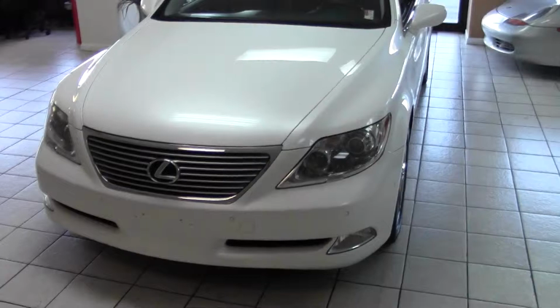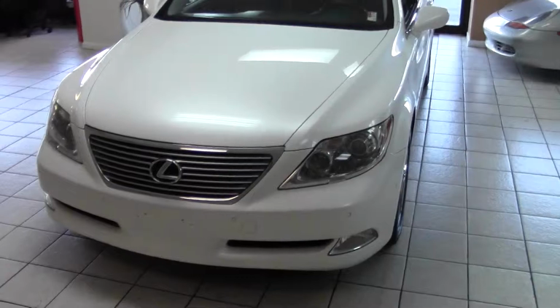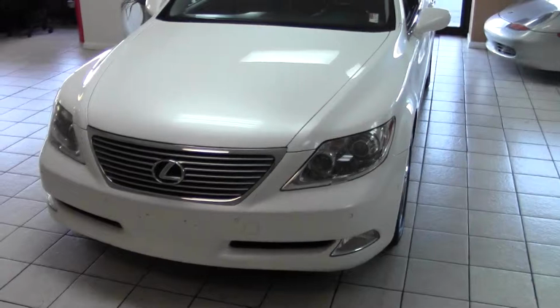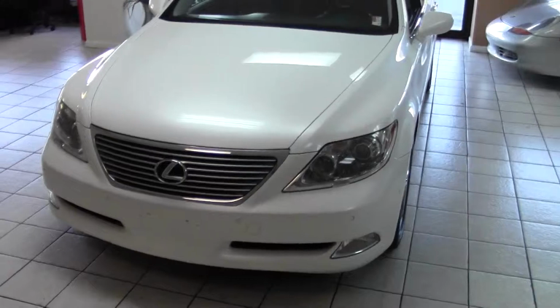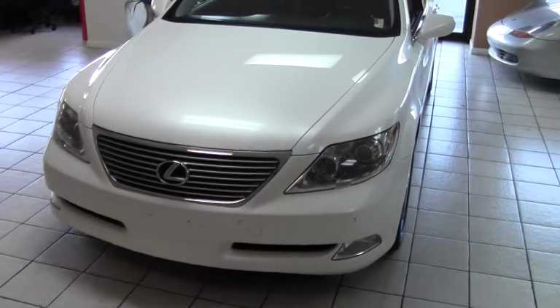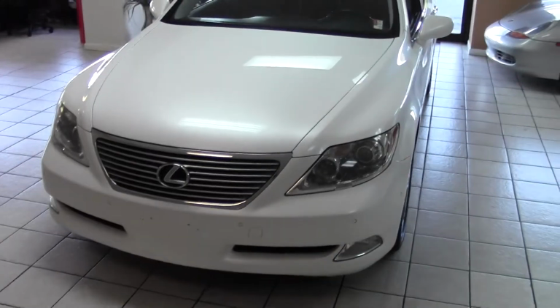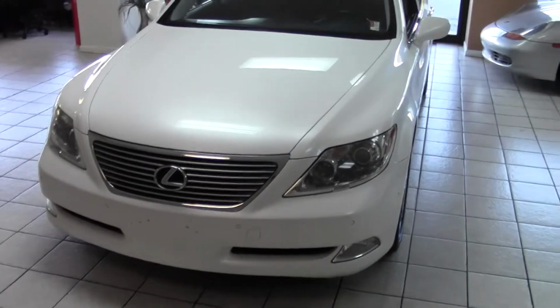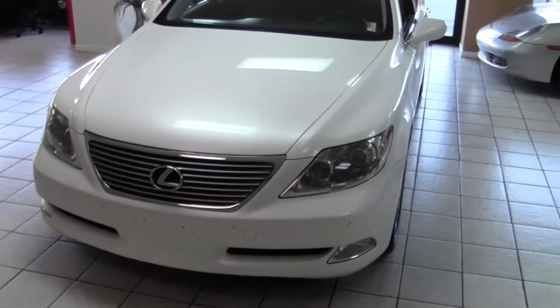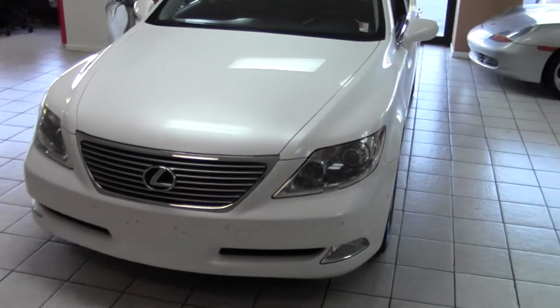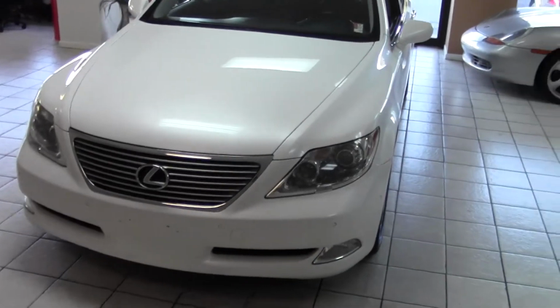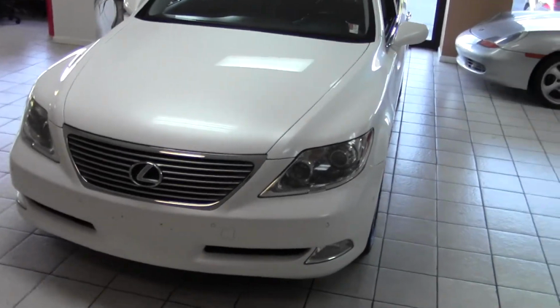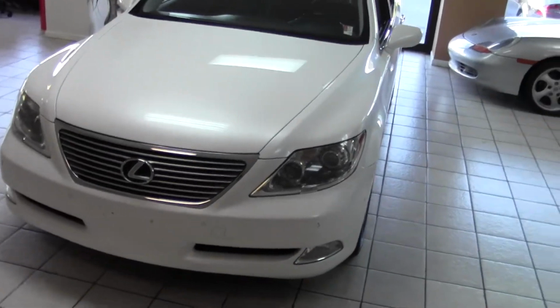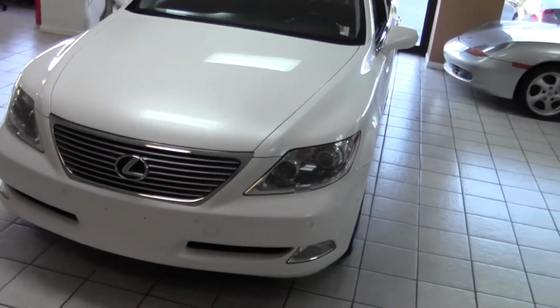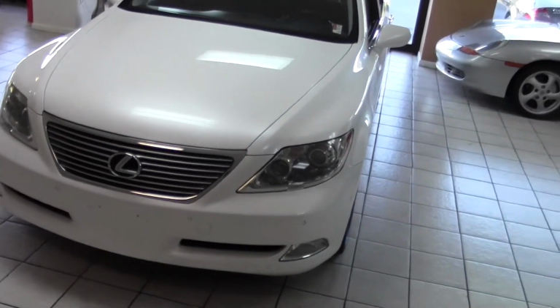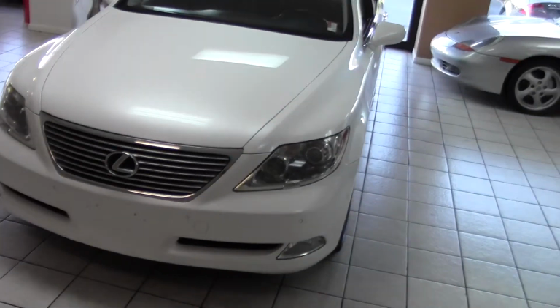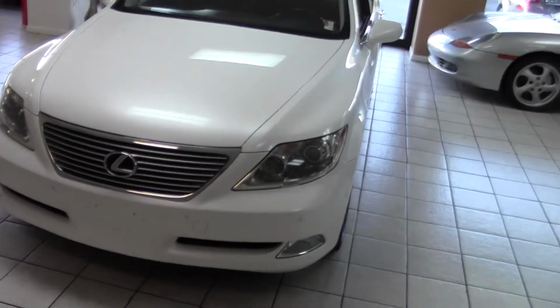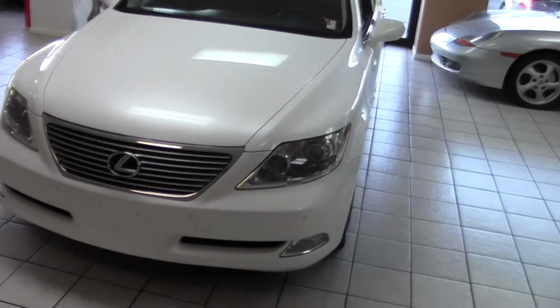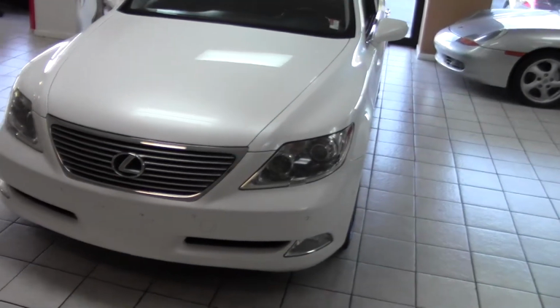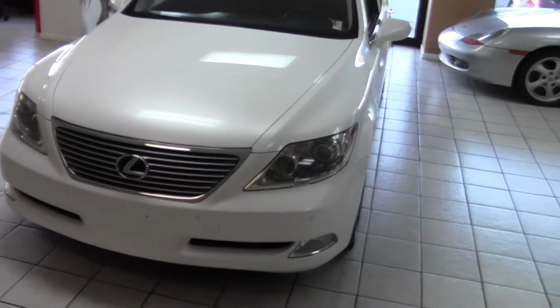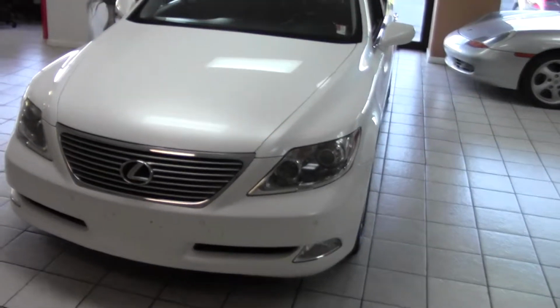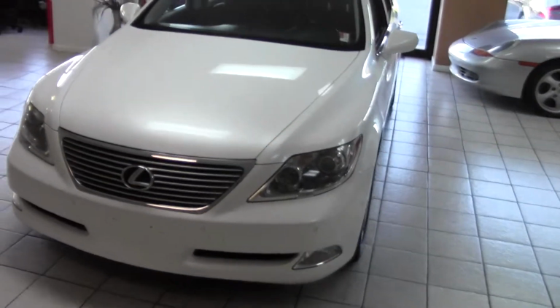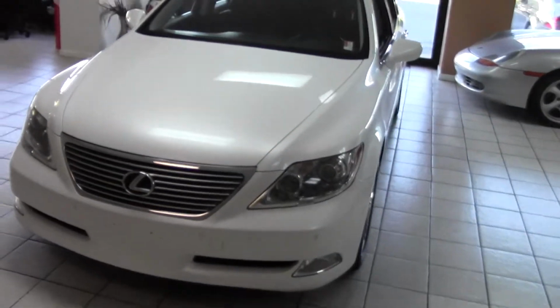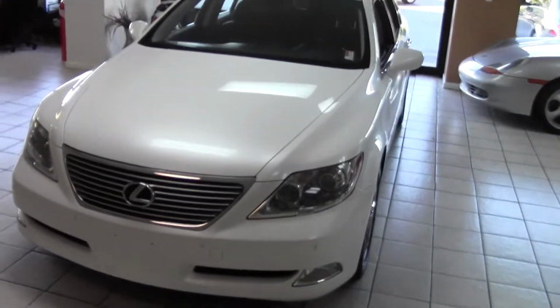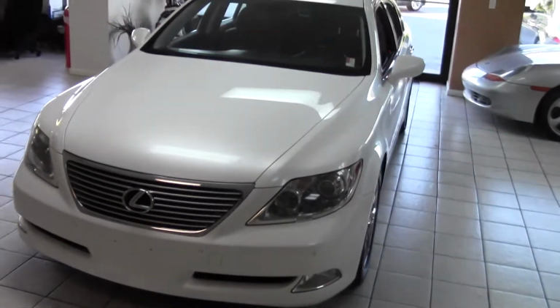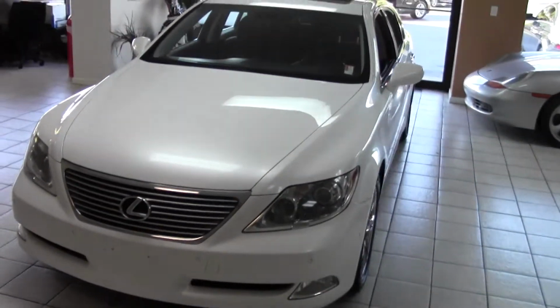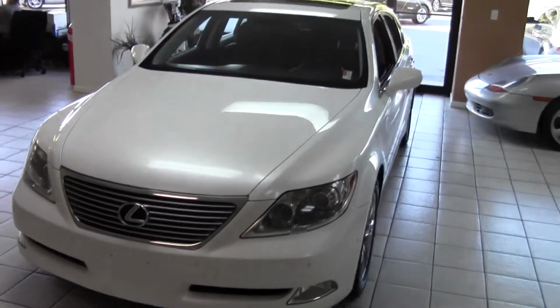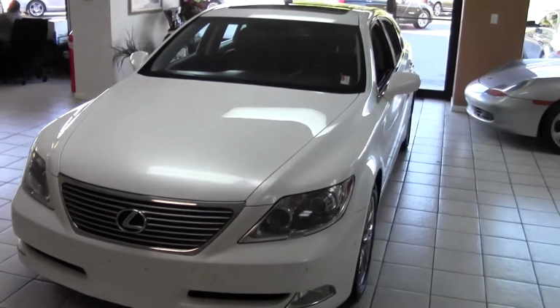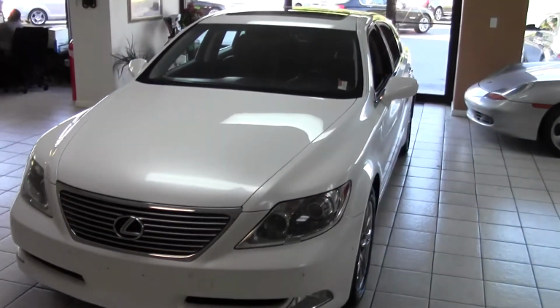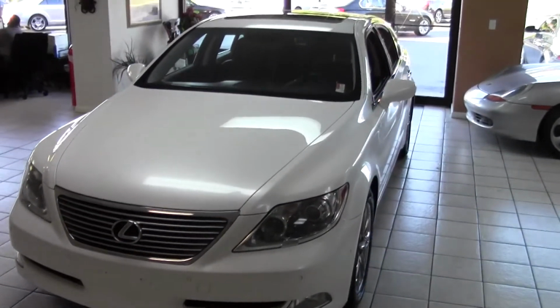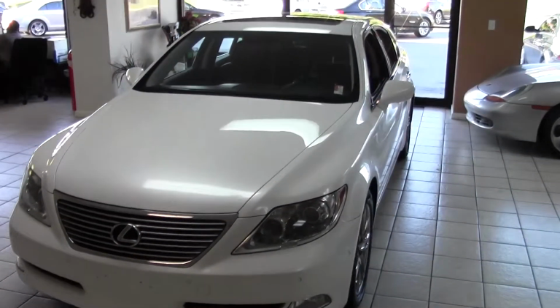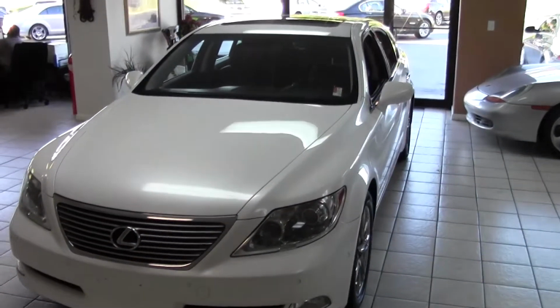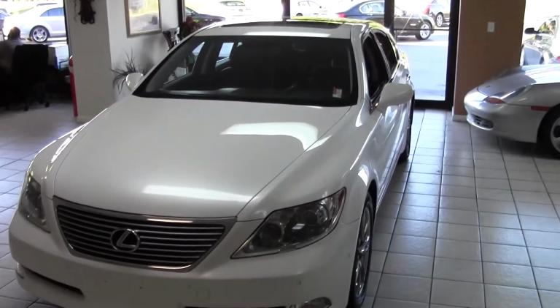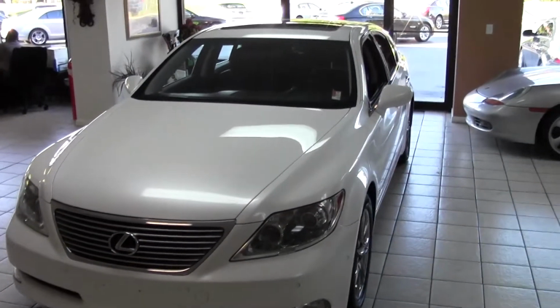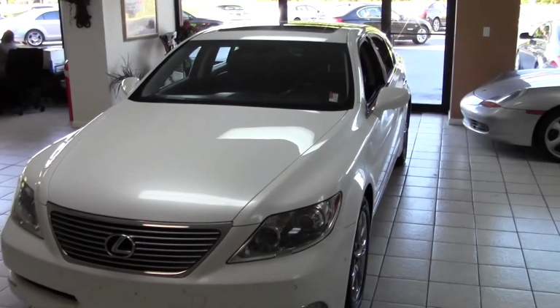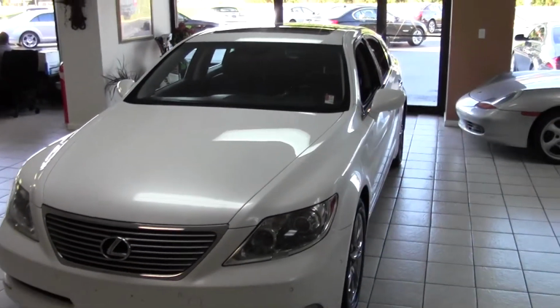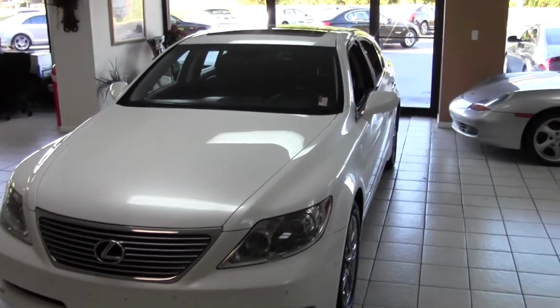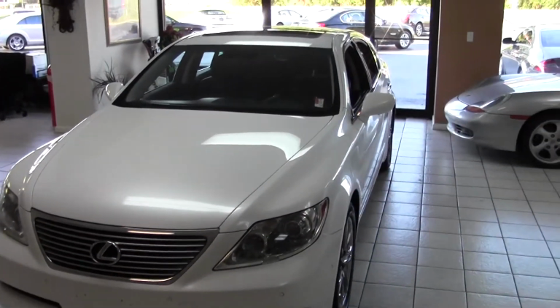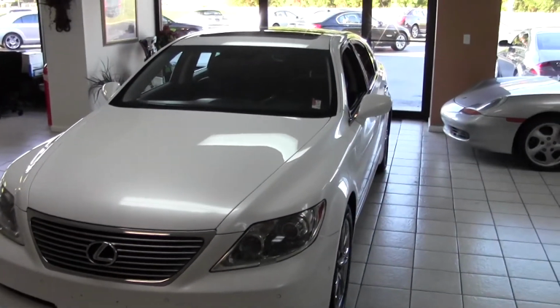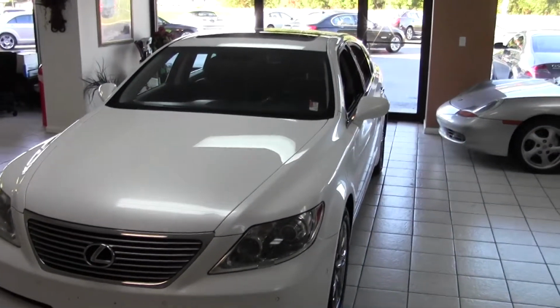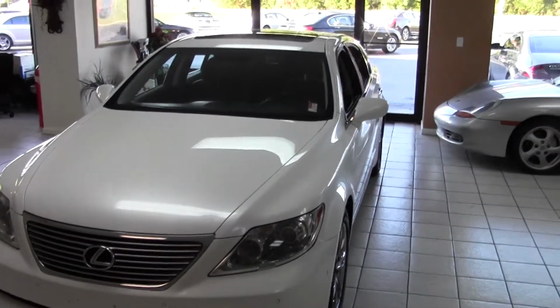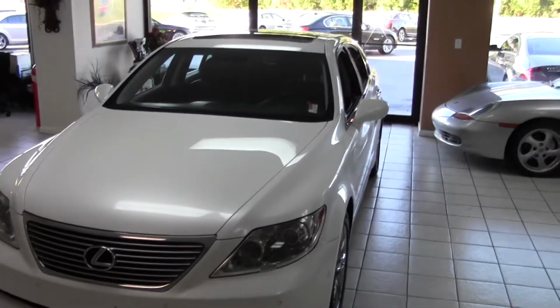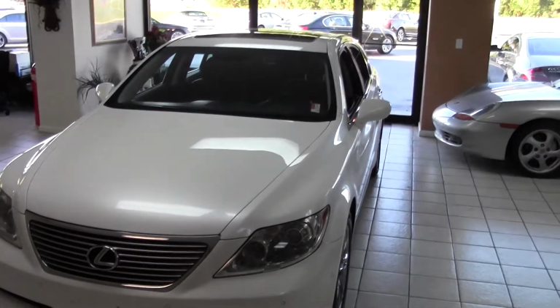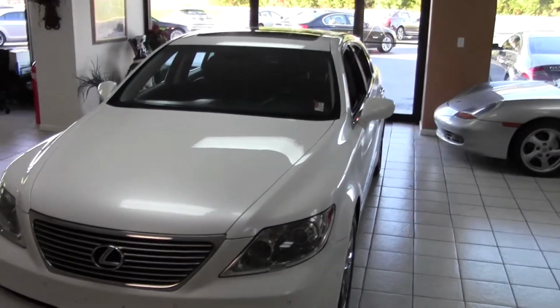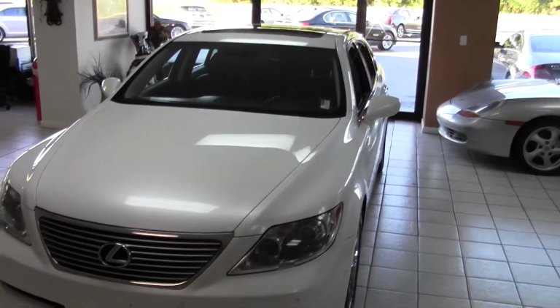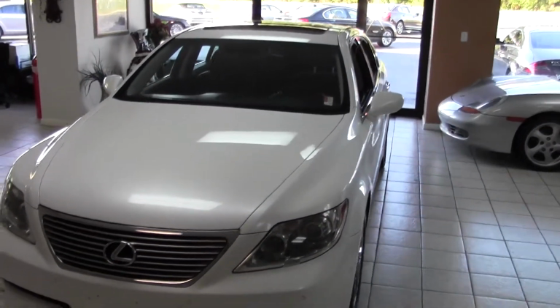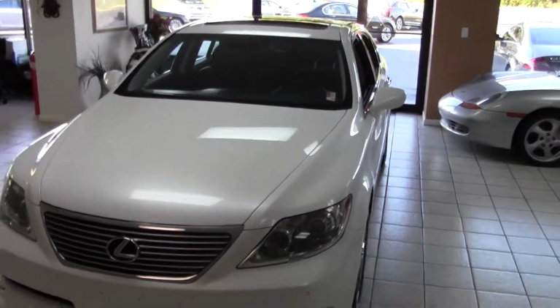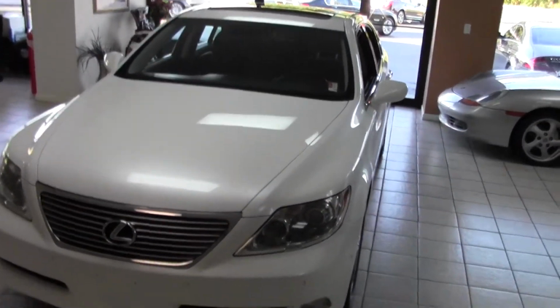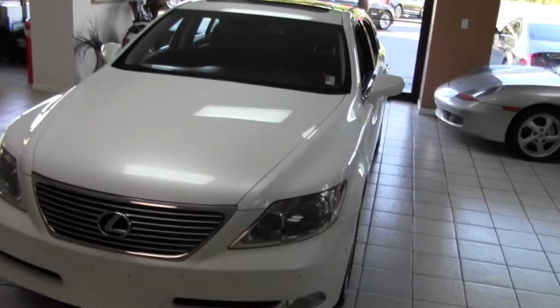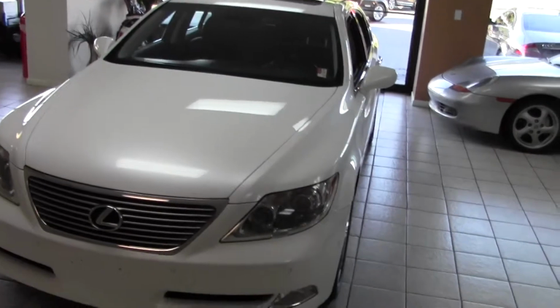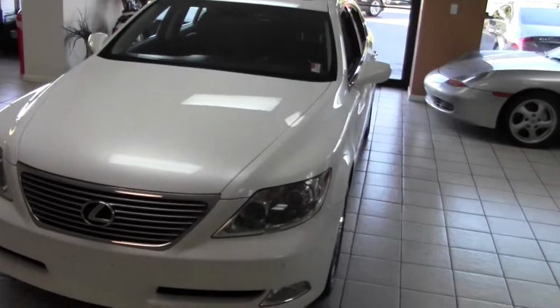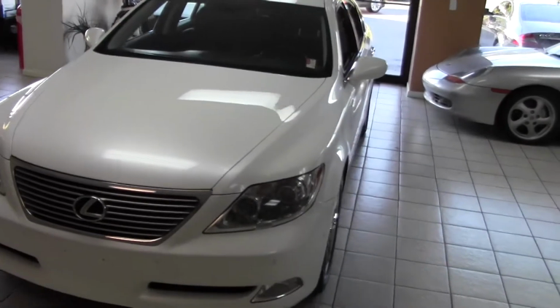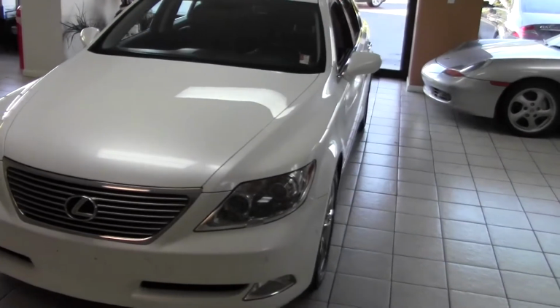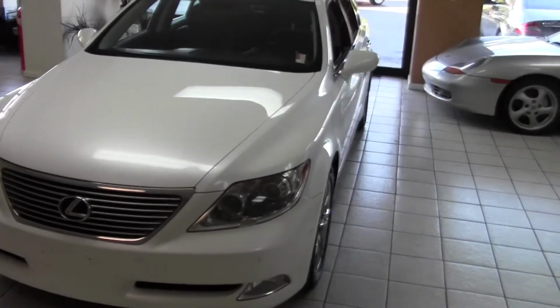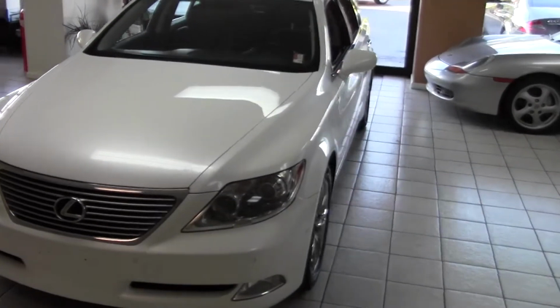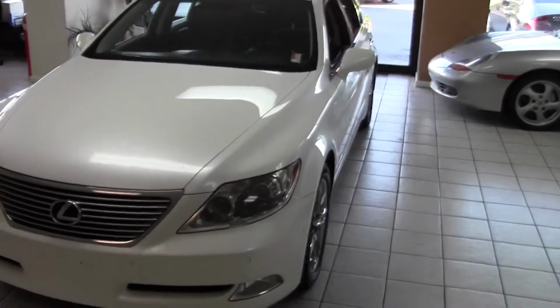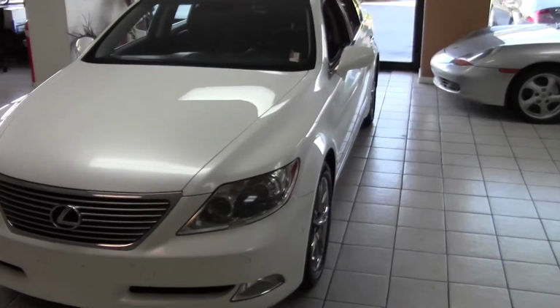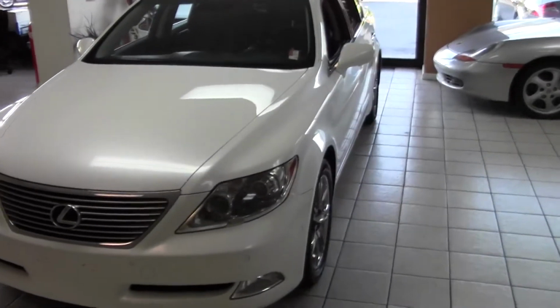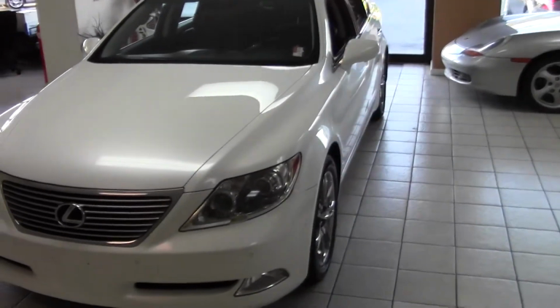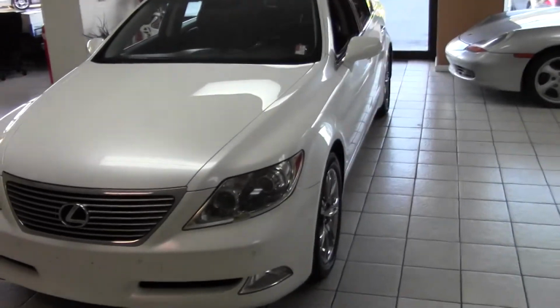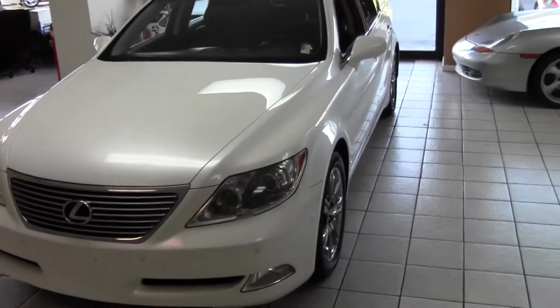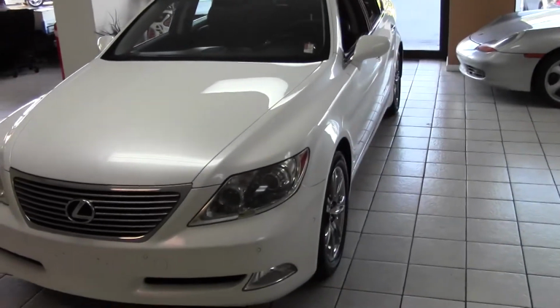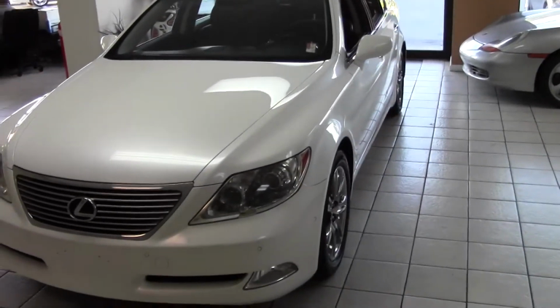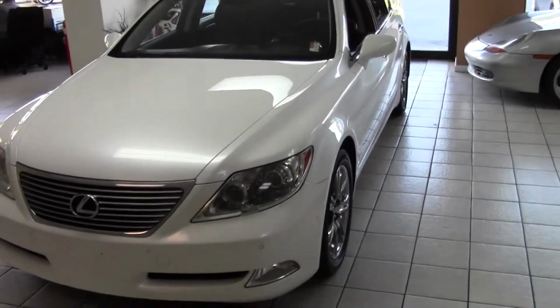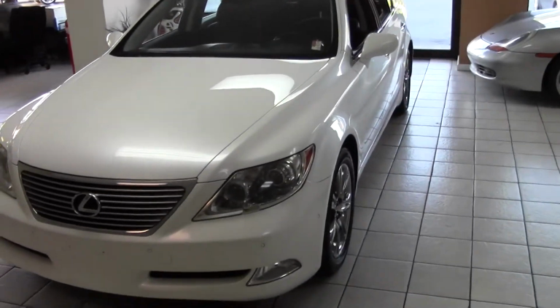Hello, welcome to Daddy's Auto Sales. Here we have a gorgeous 2008 Lexus LS 460.